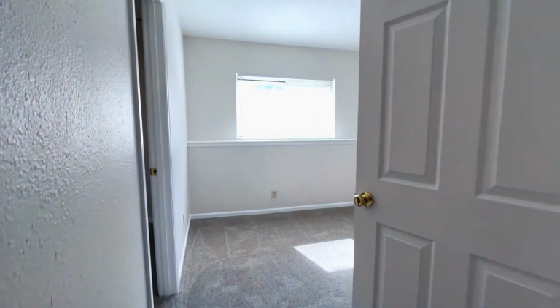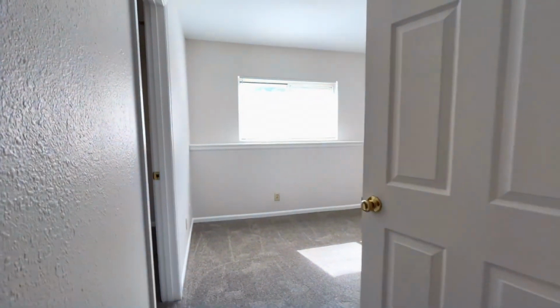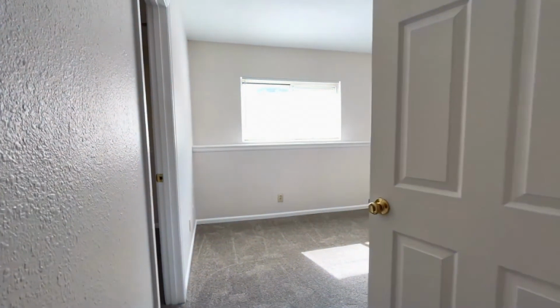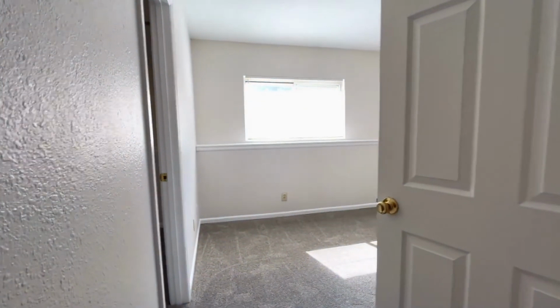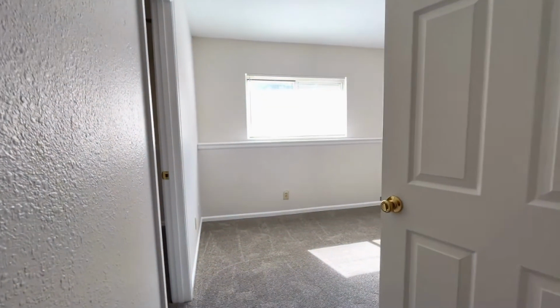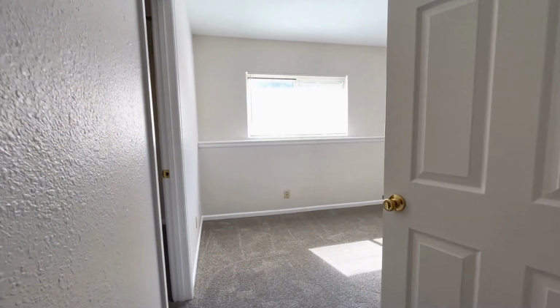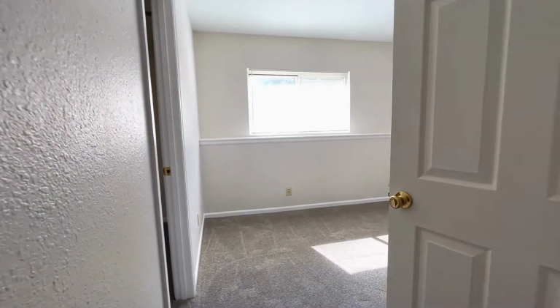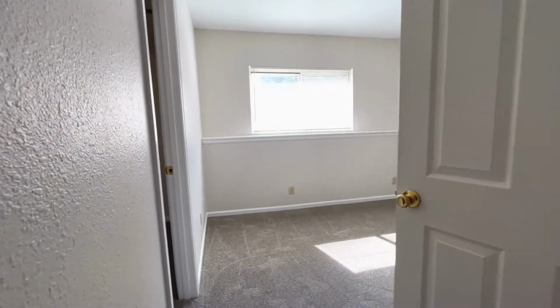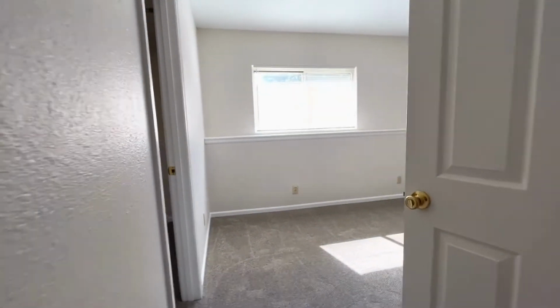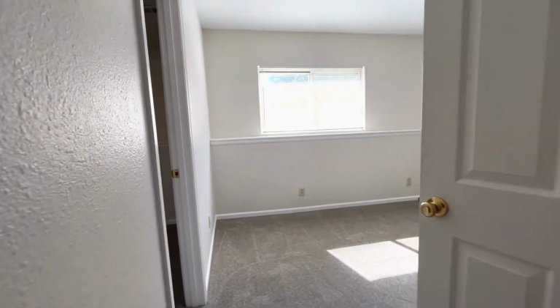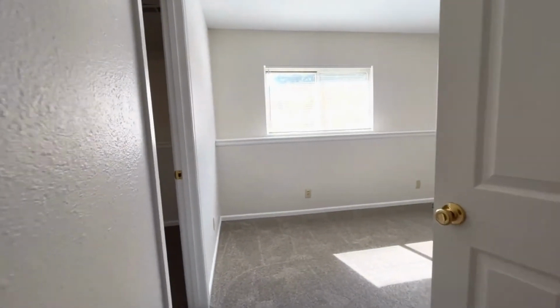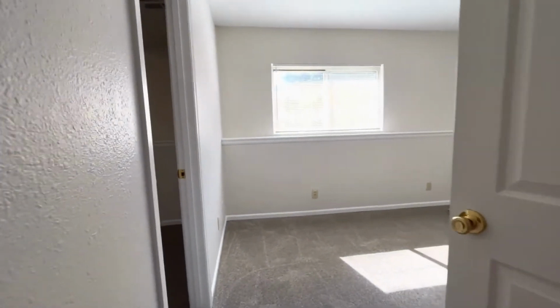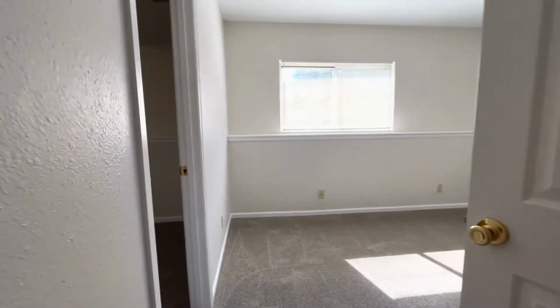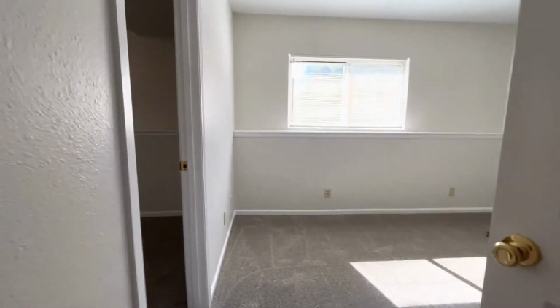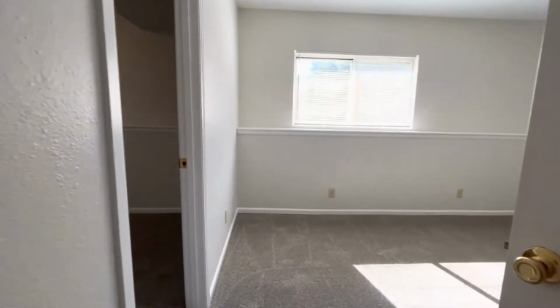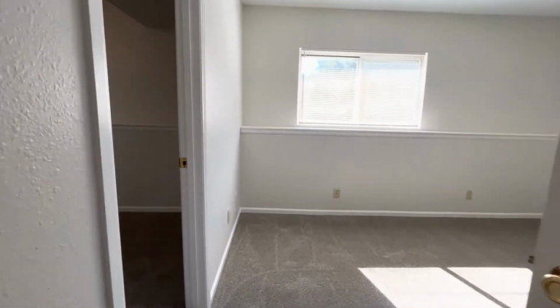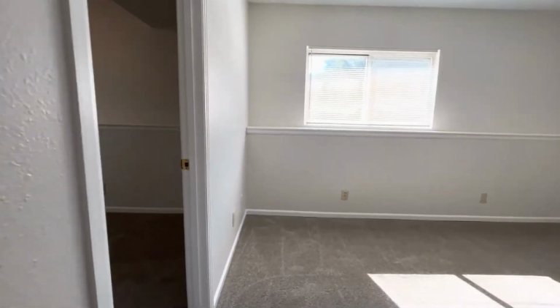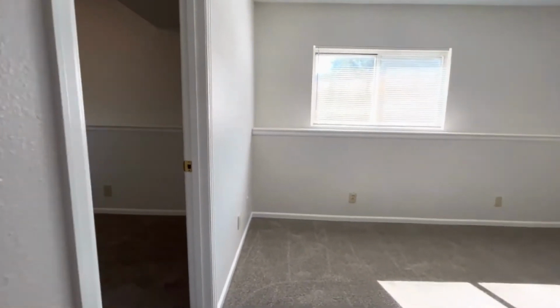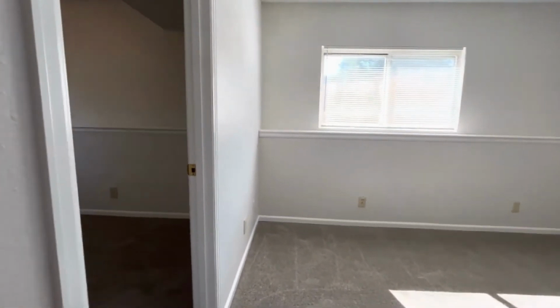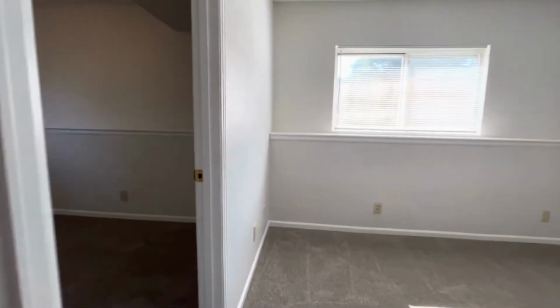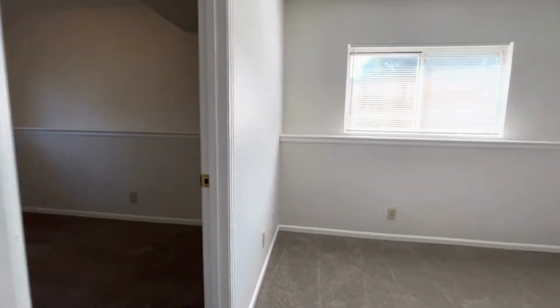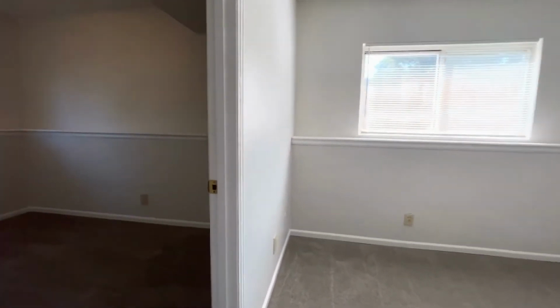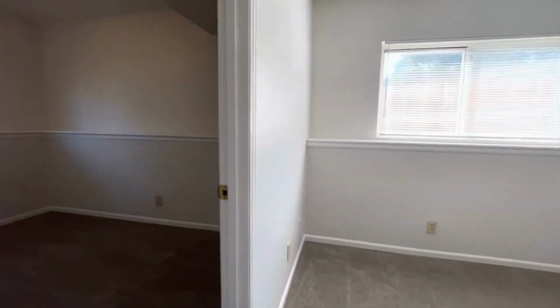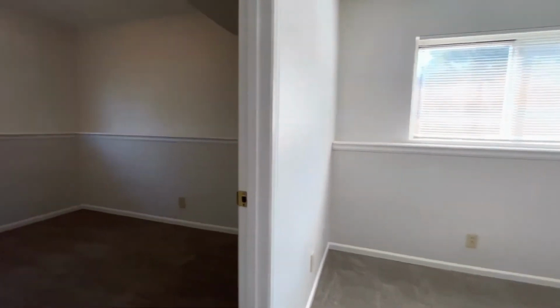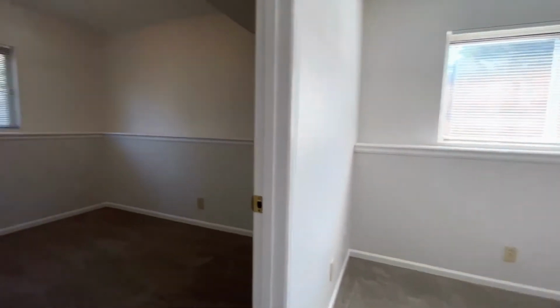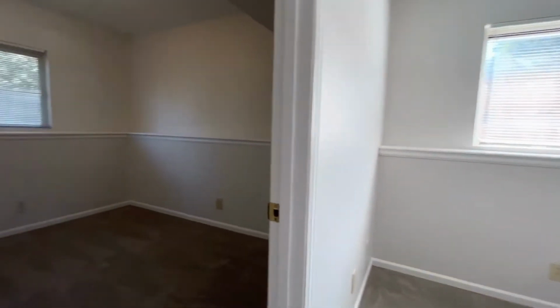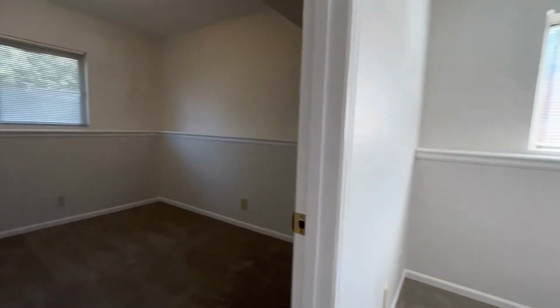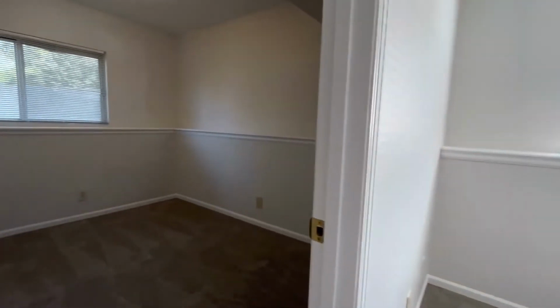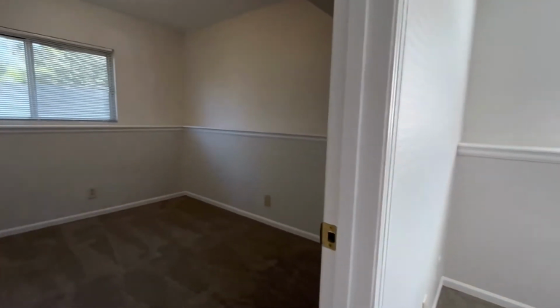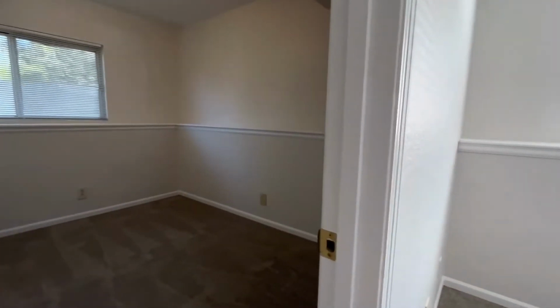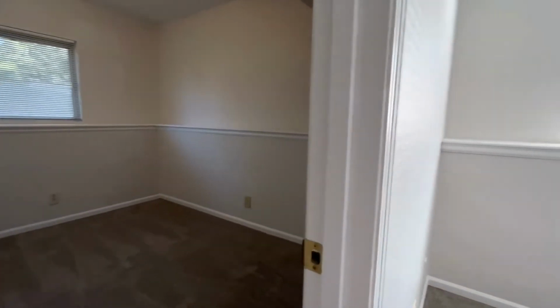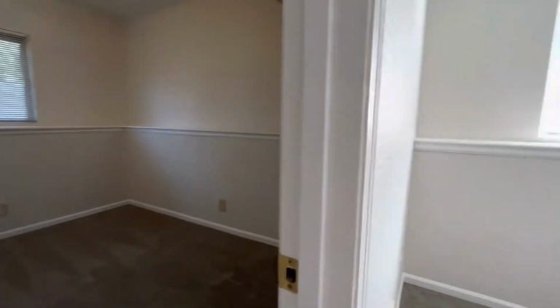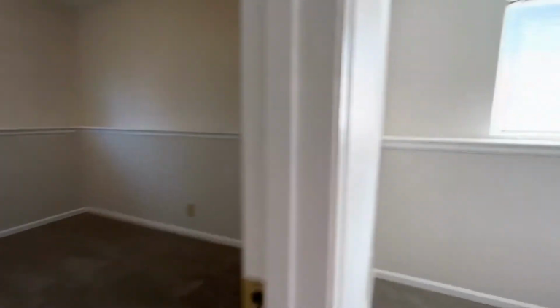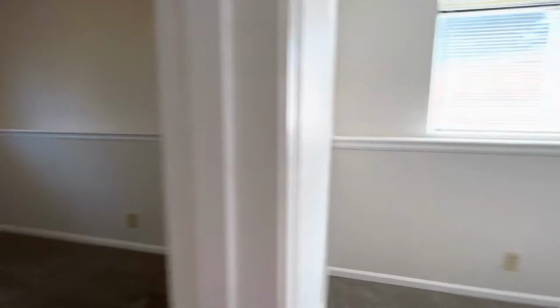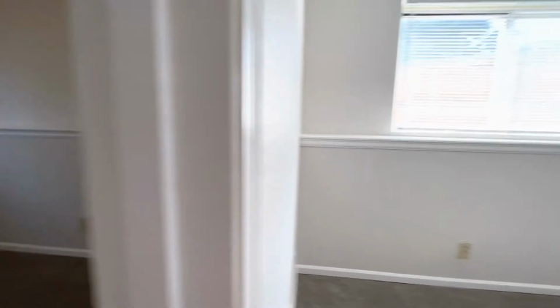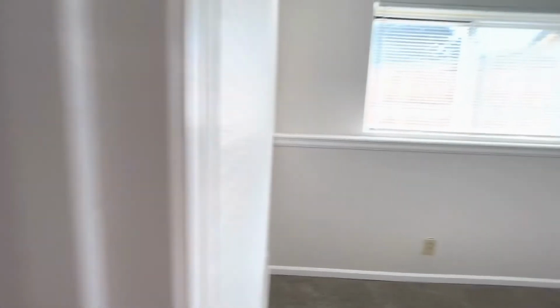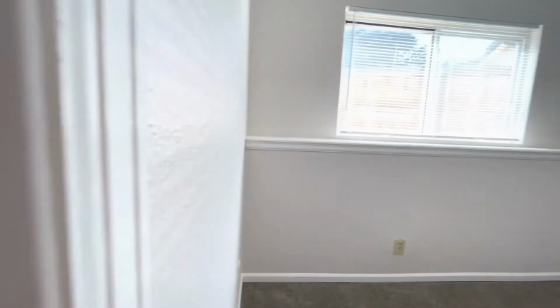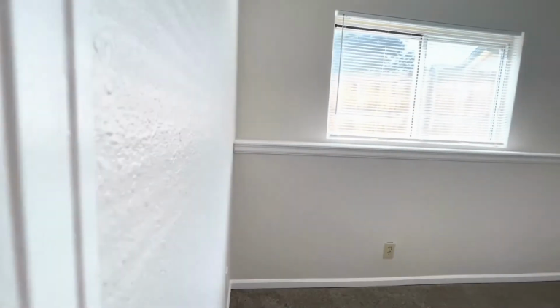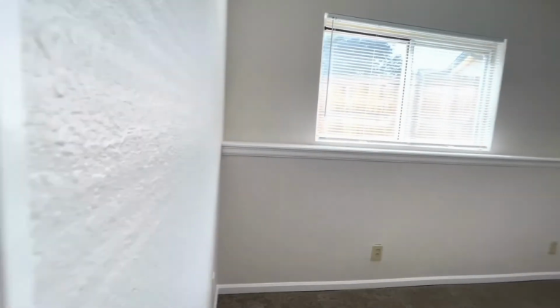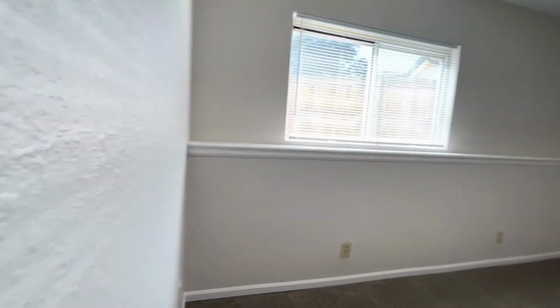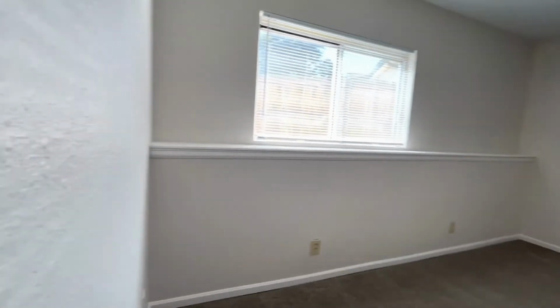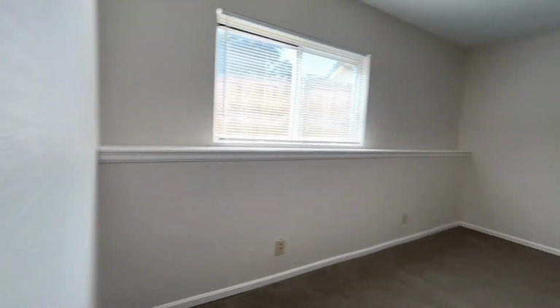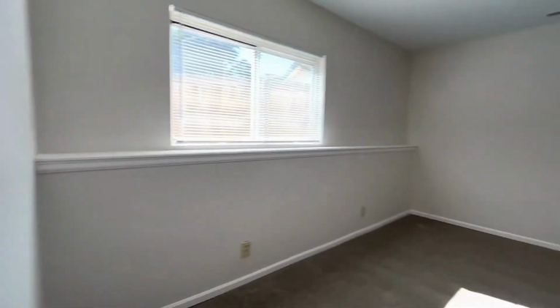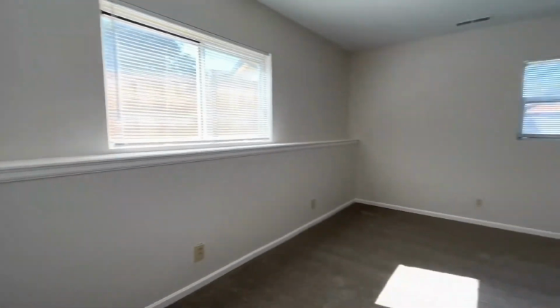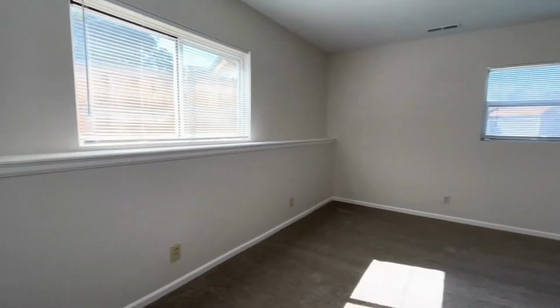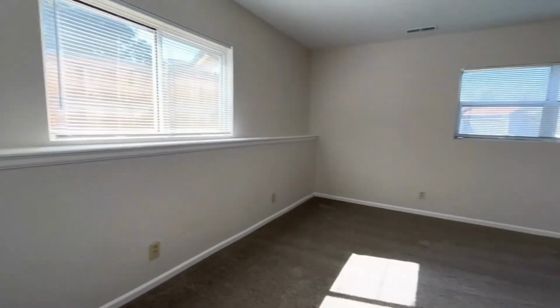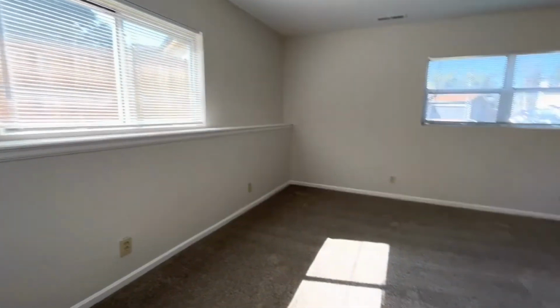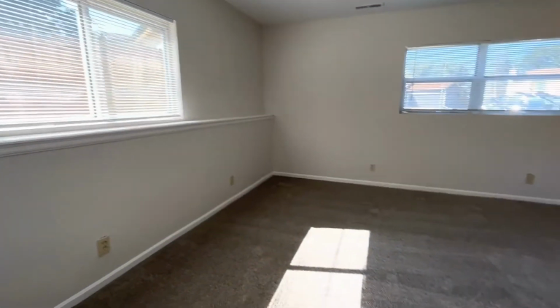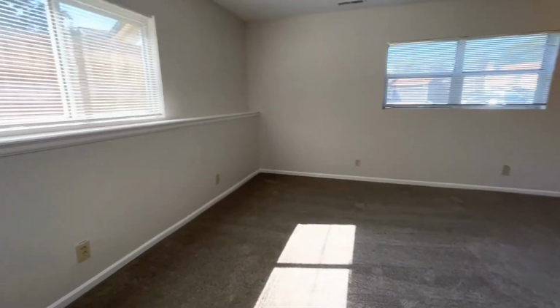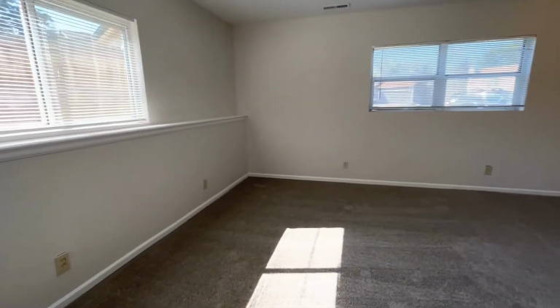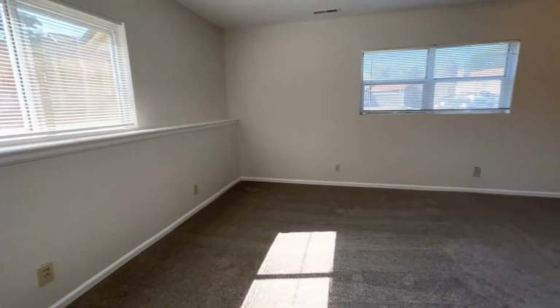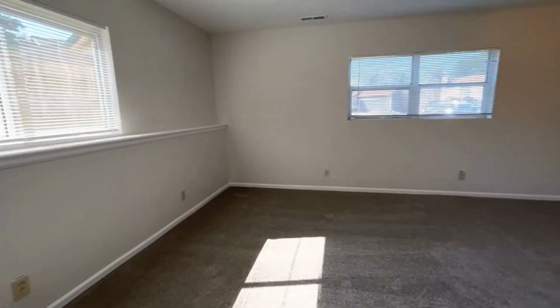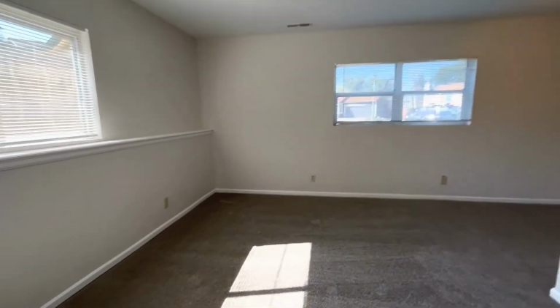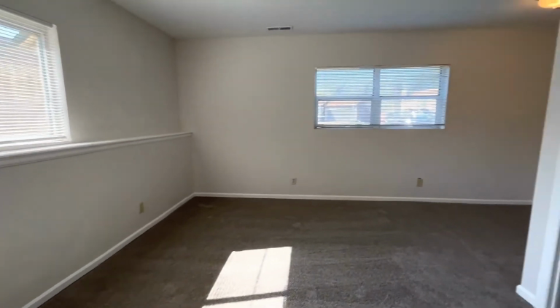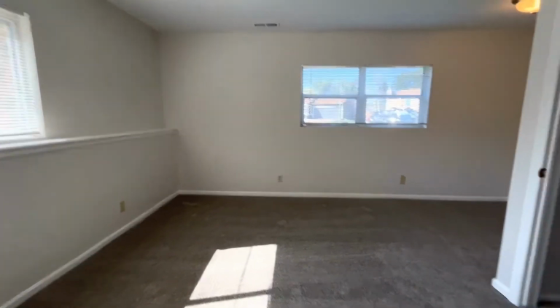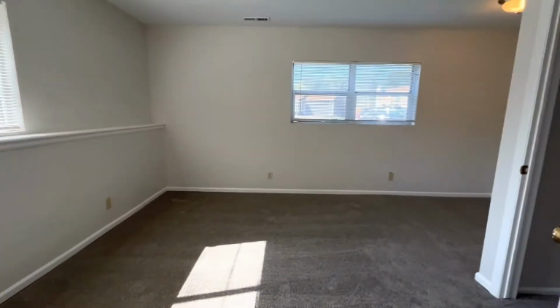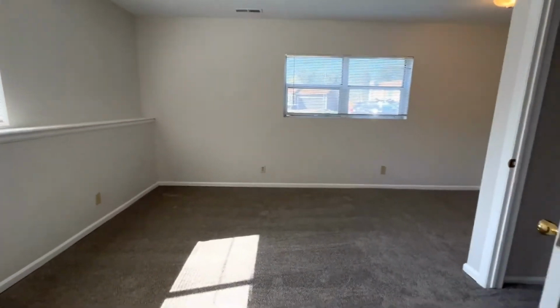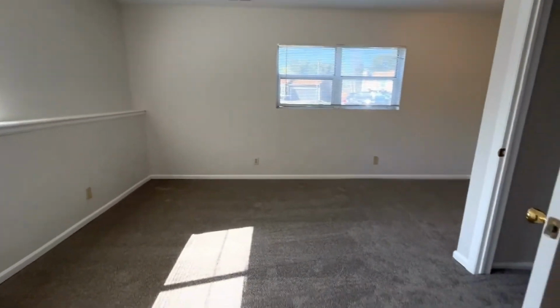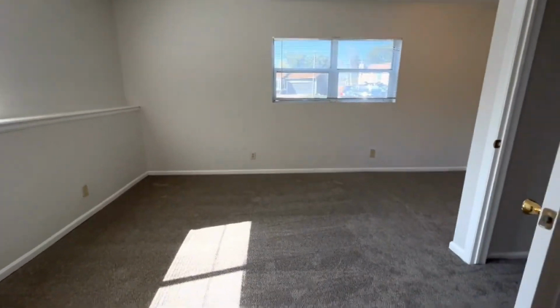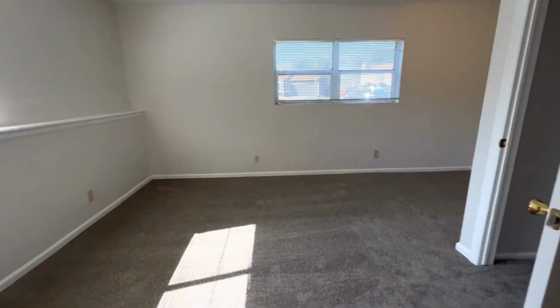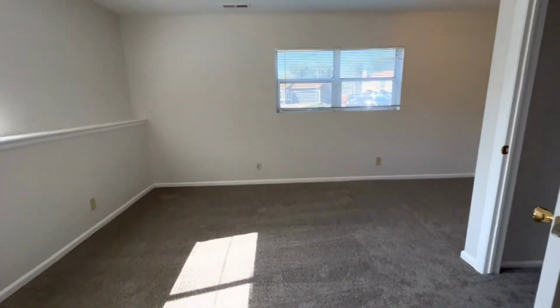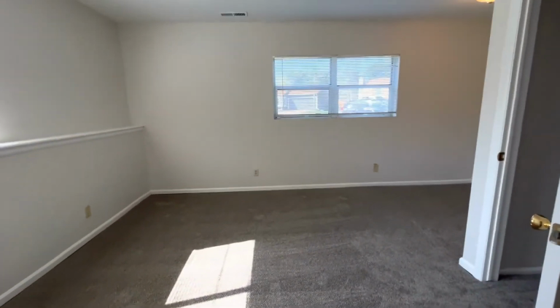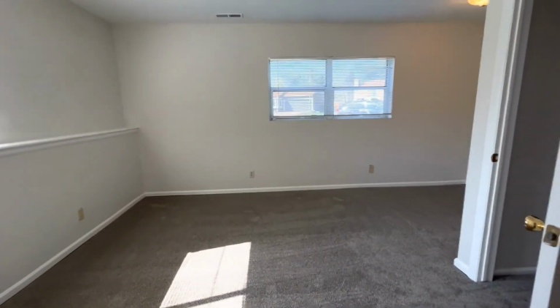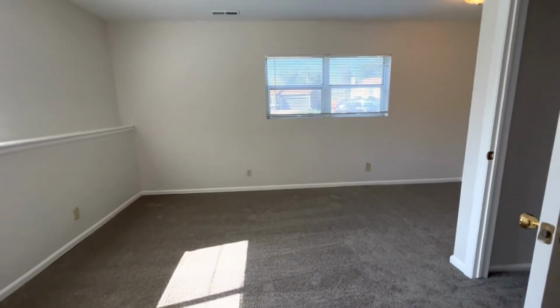Thanks for checking out the home with me. If you have any questions, please visit our website at www.rentgrace.com.